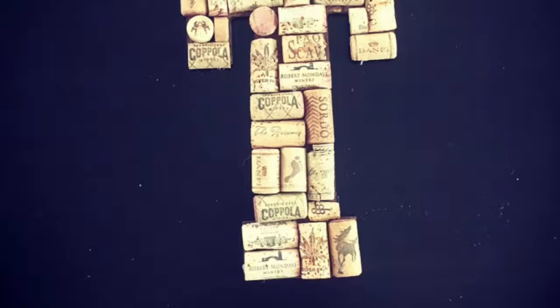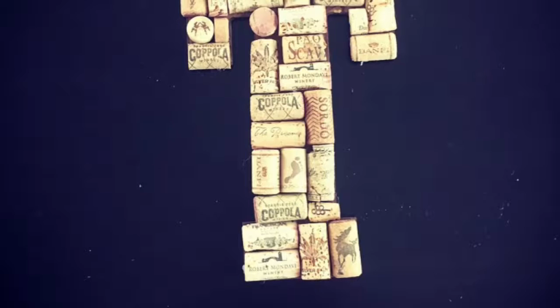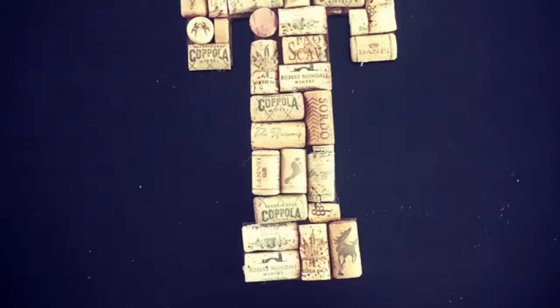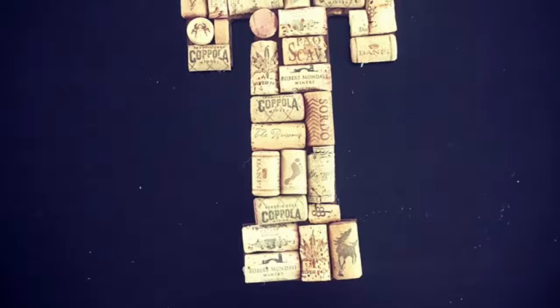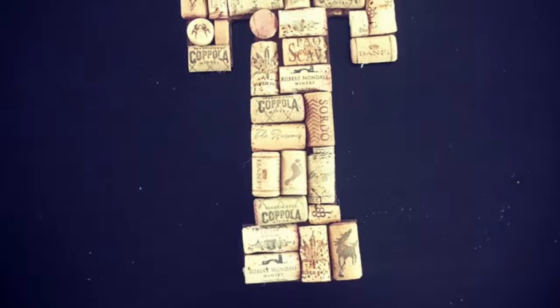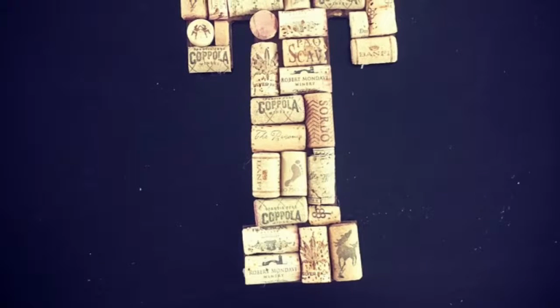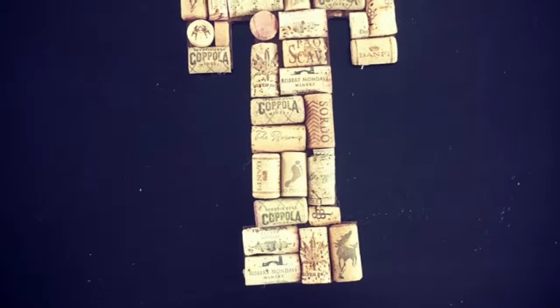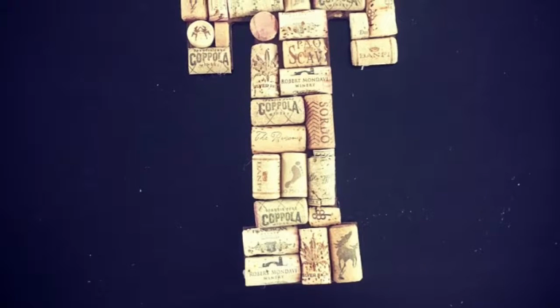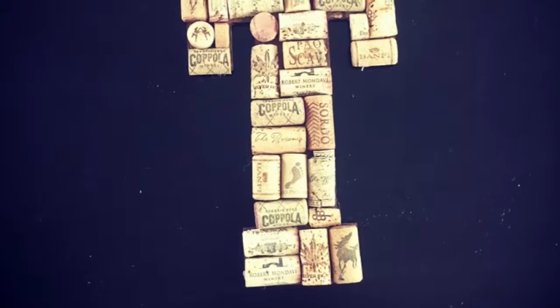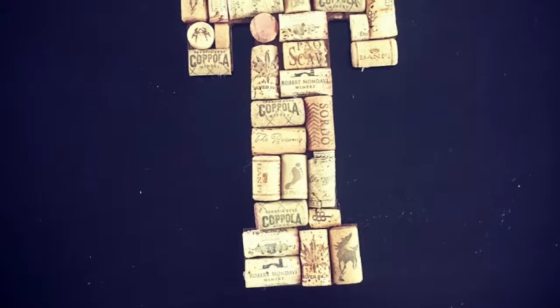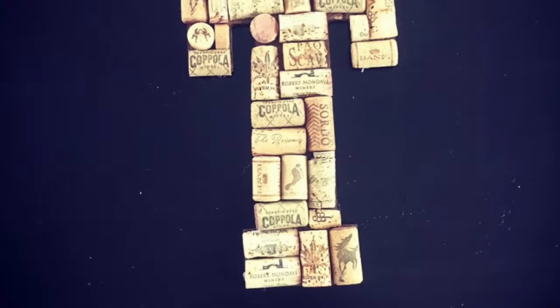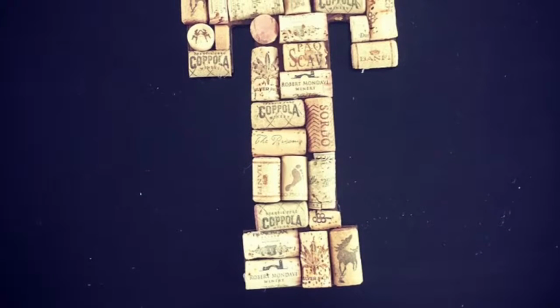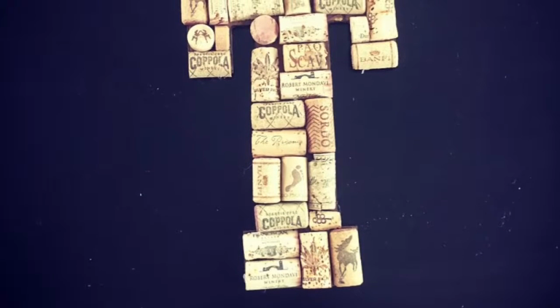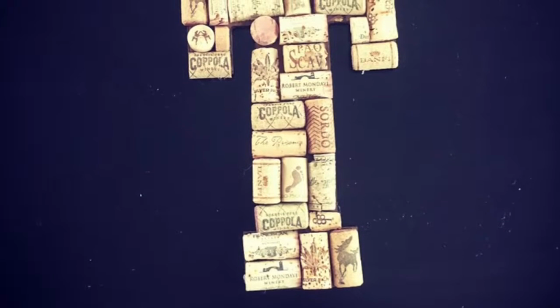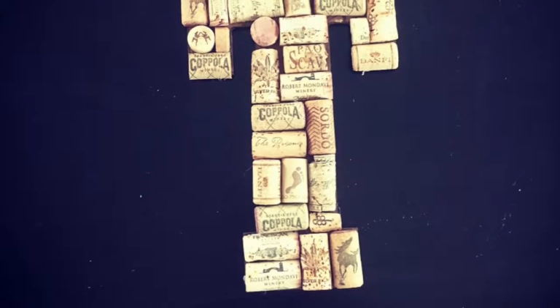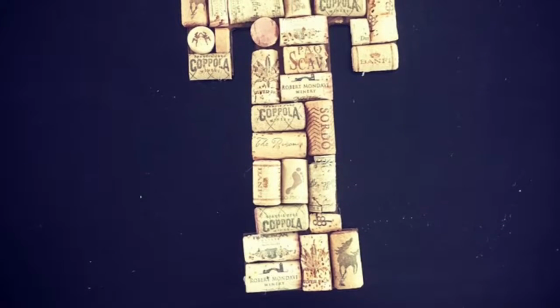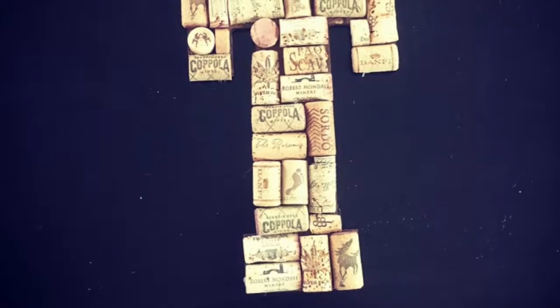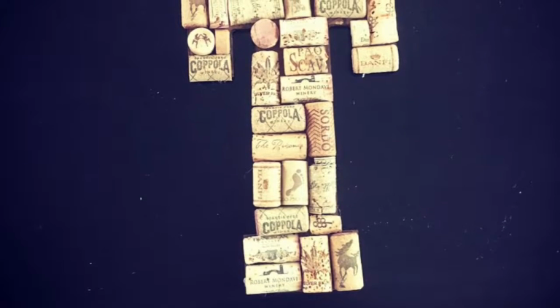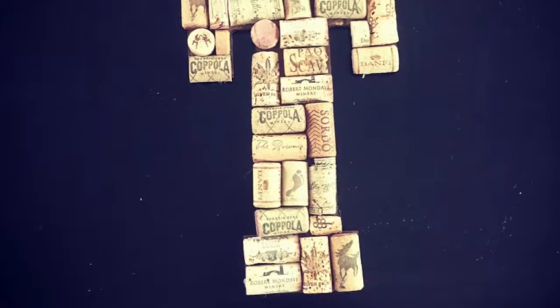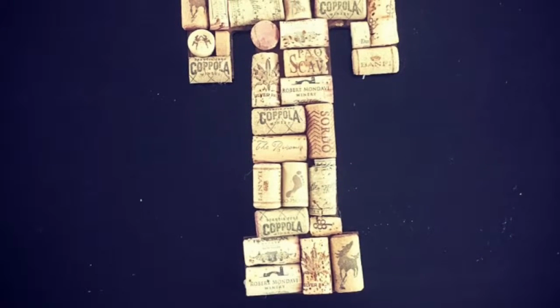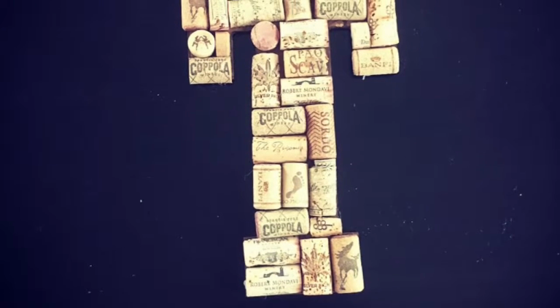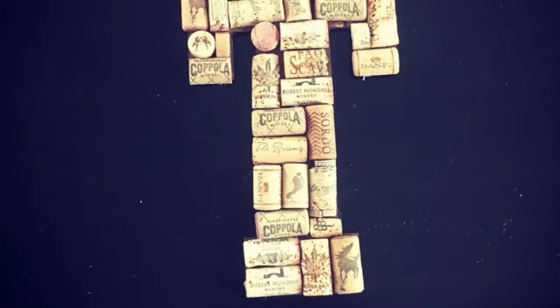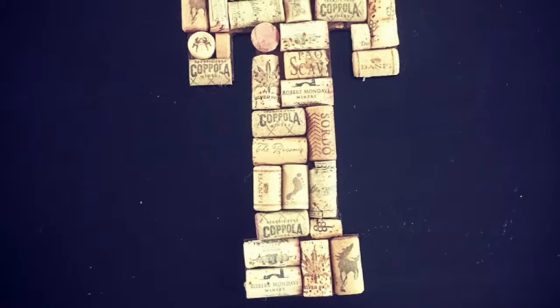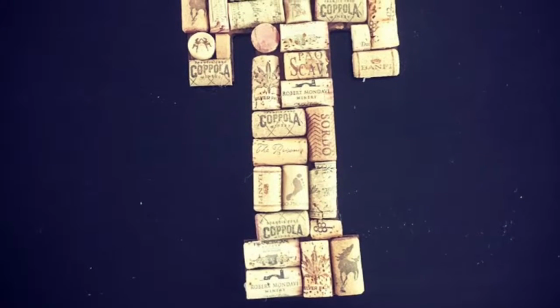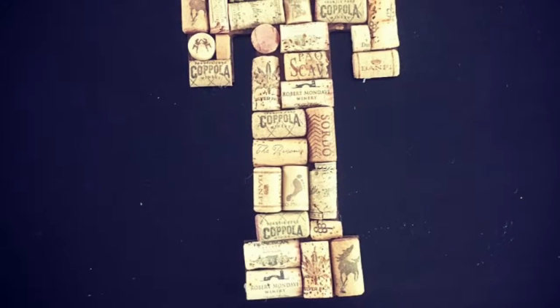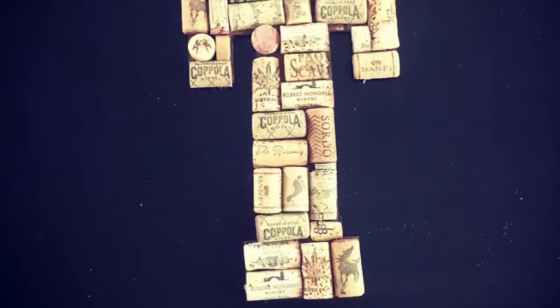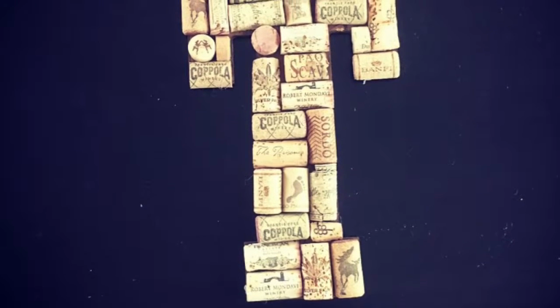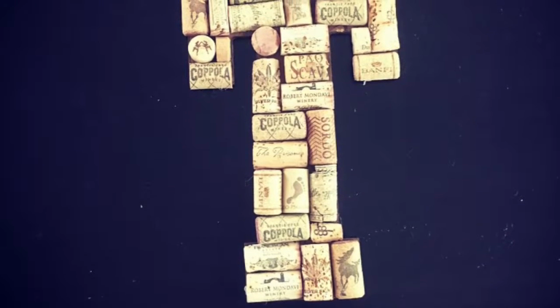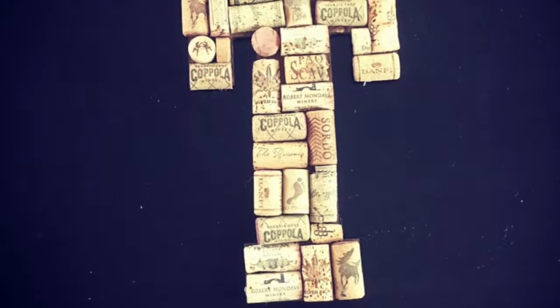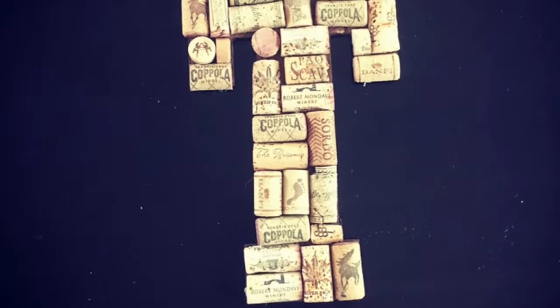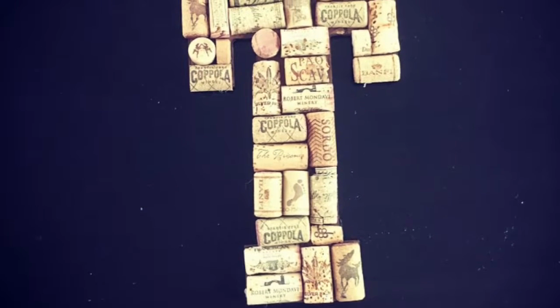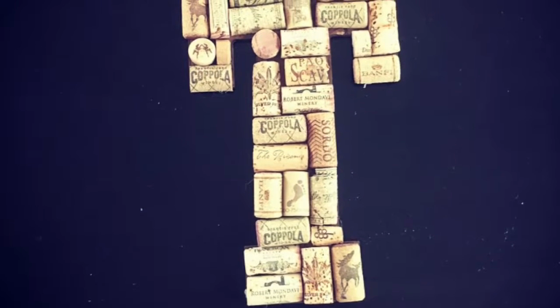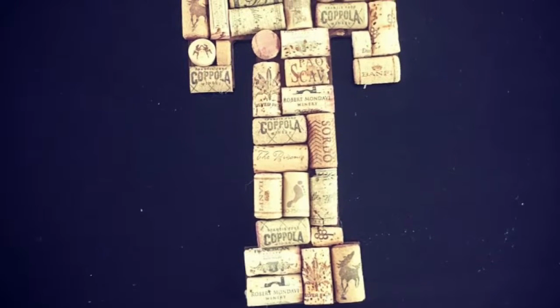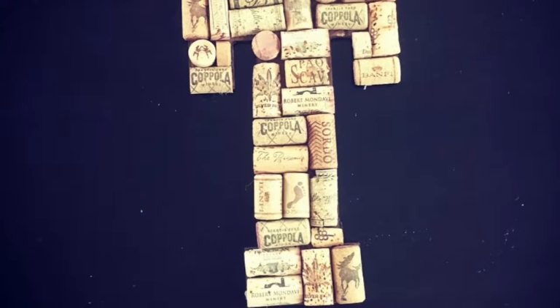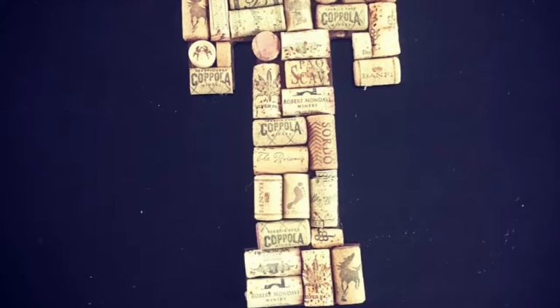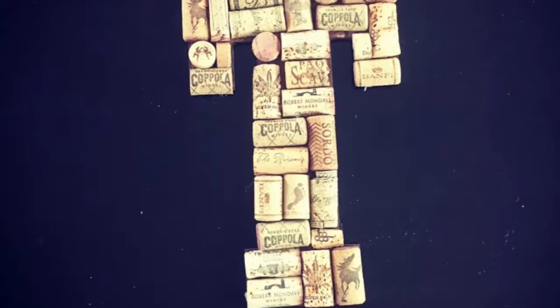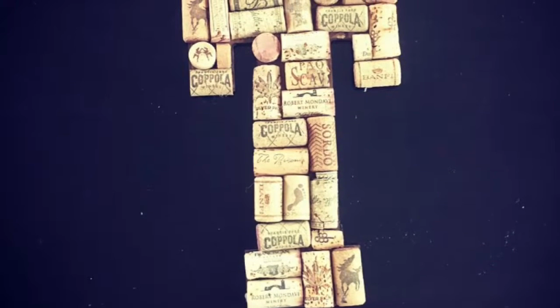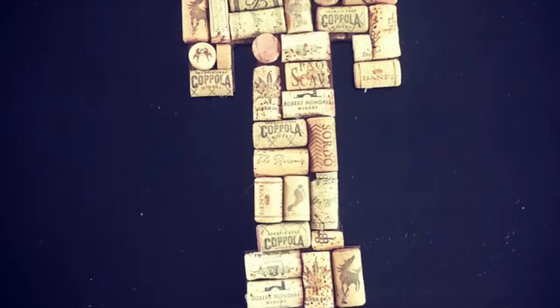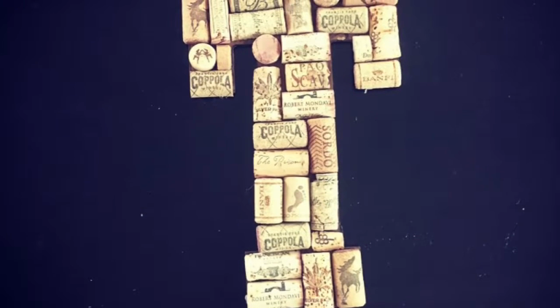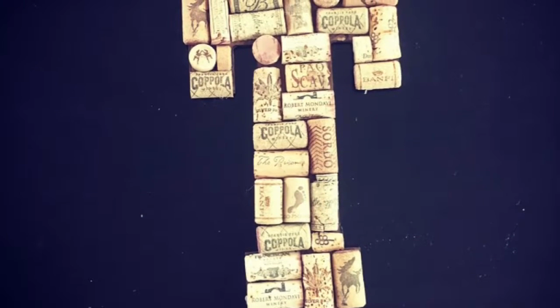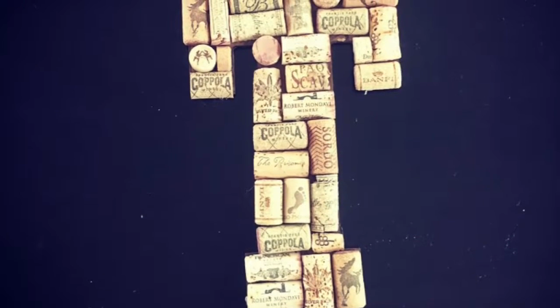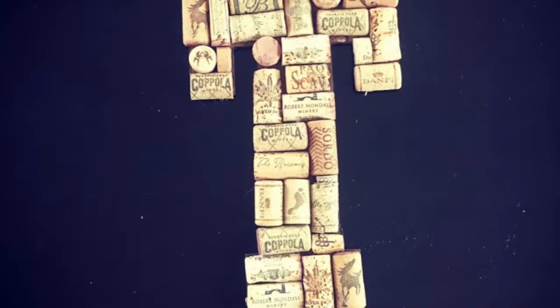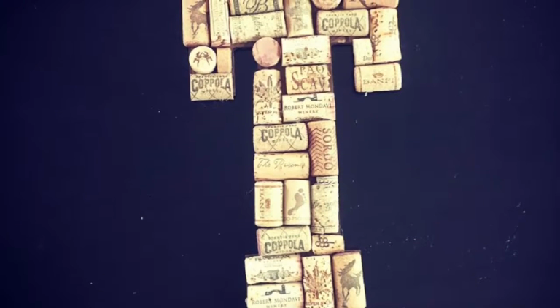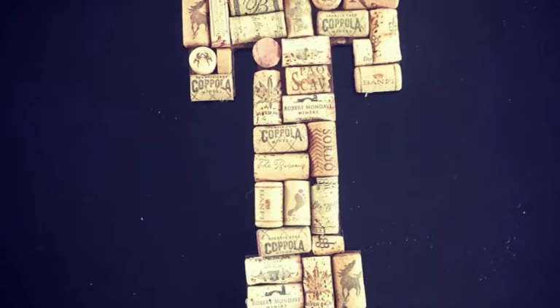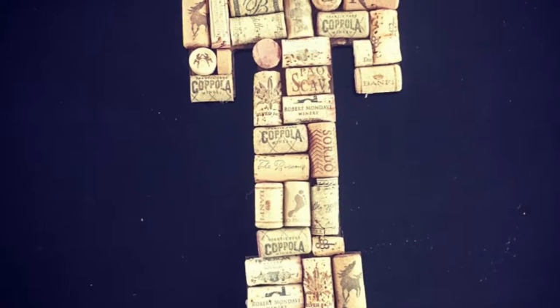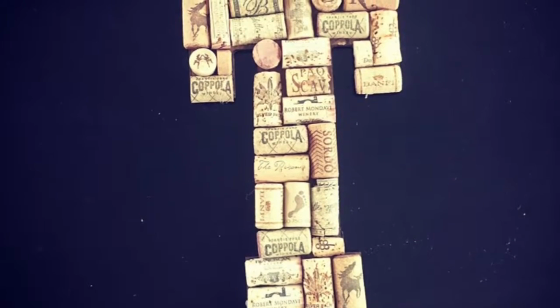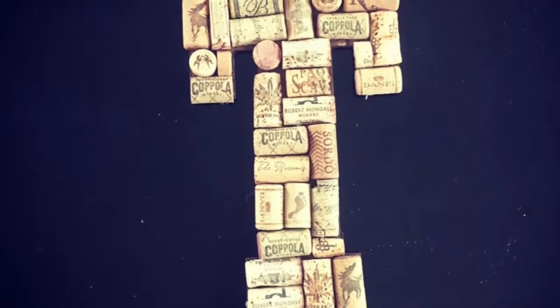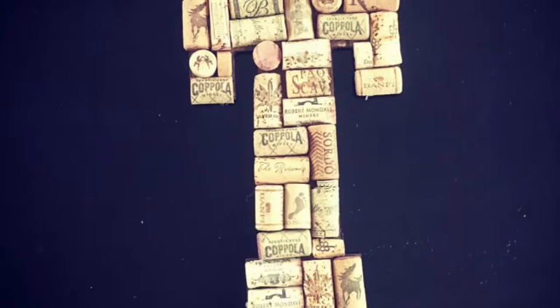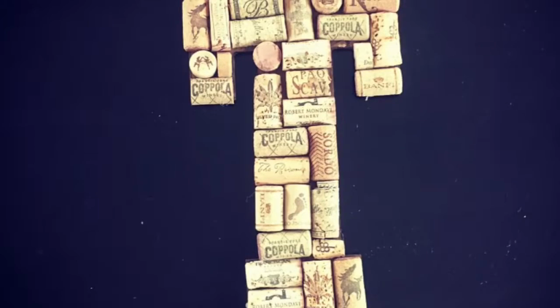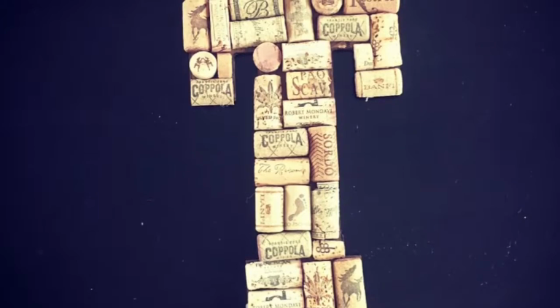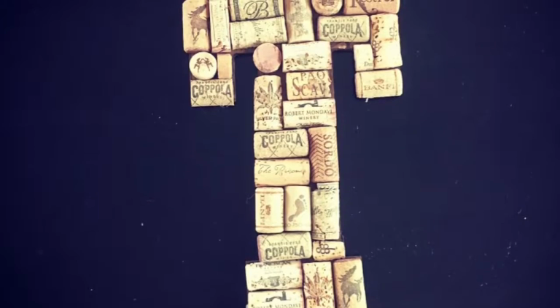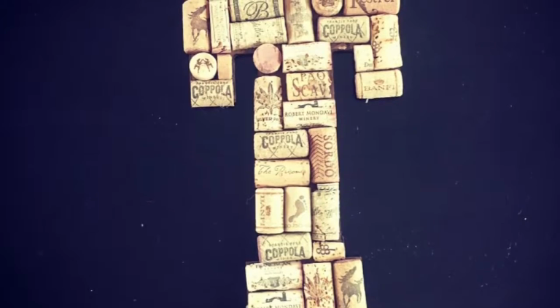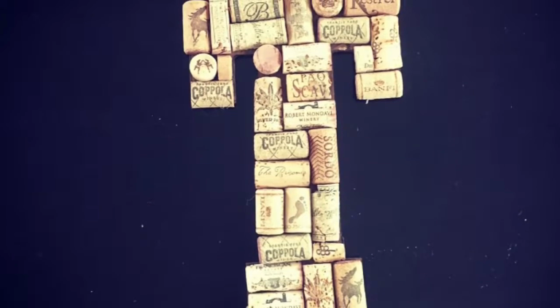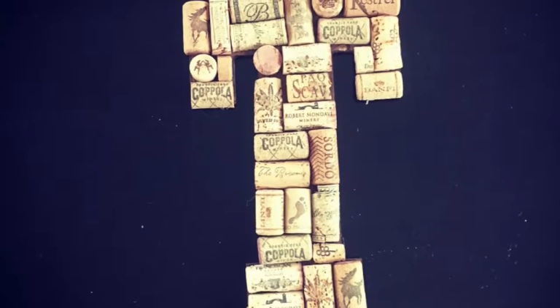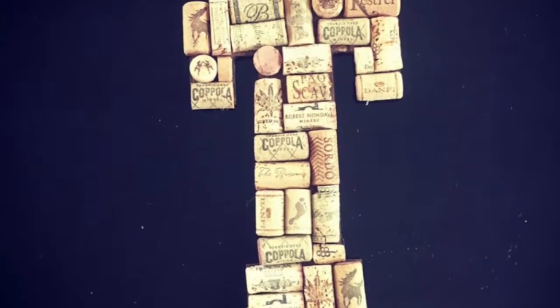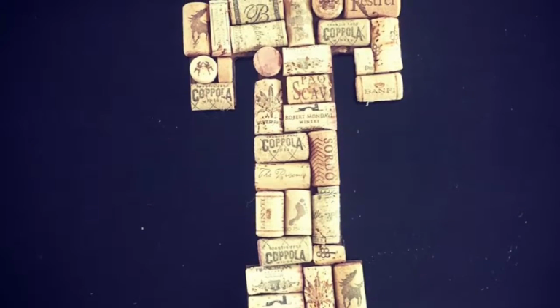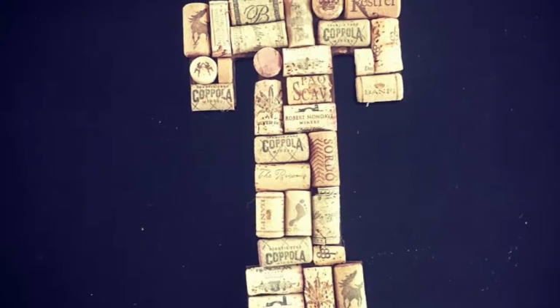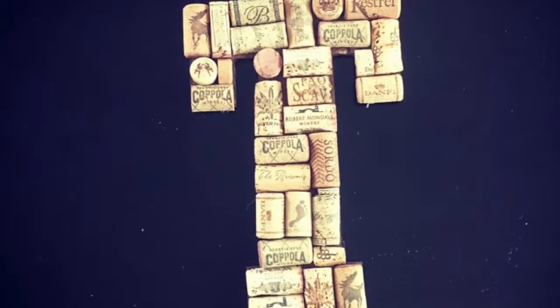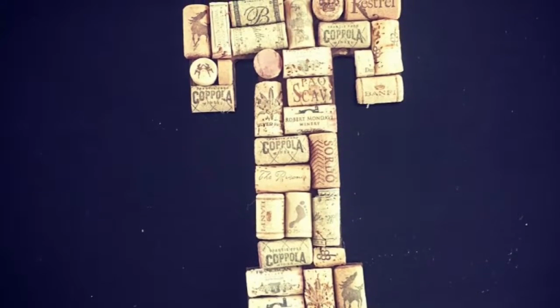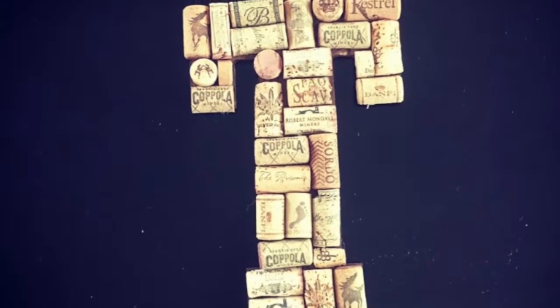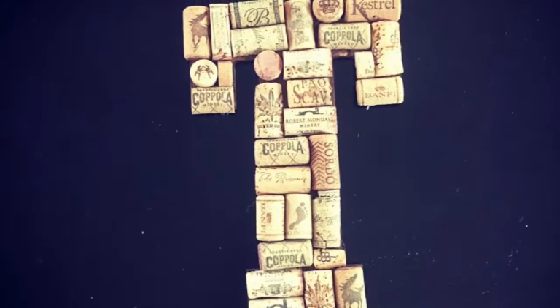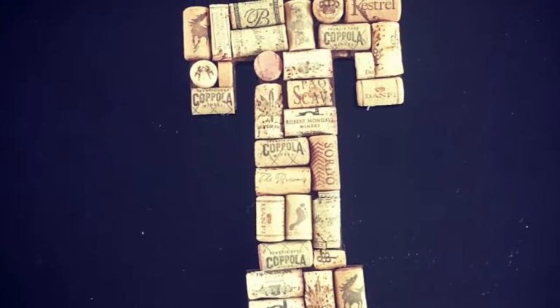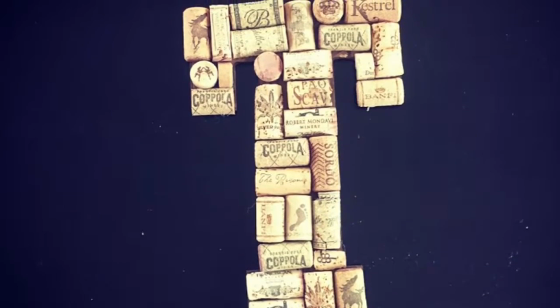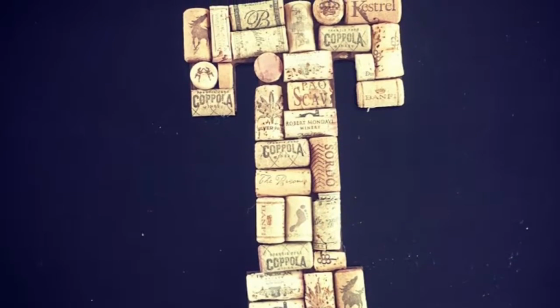Hey guys, my name's Louie and I would like to thank you for stopping by my channel. In today's video, I'll be showing you how to make this cork letter T.